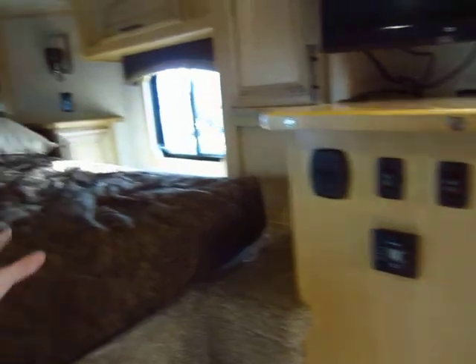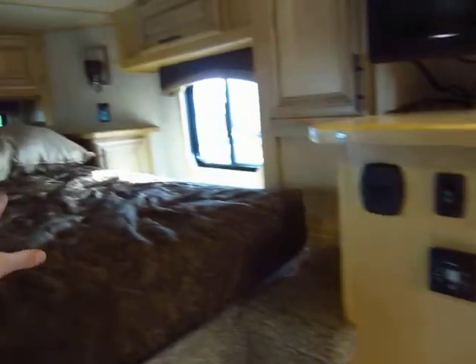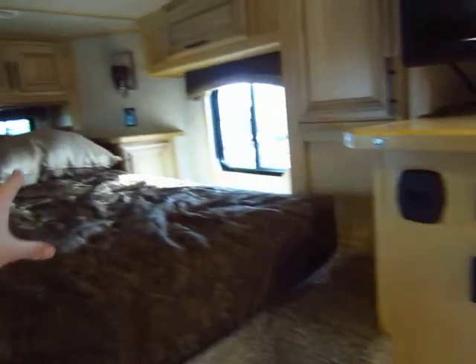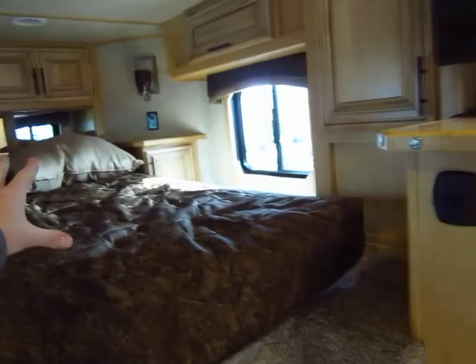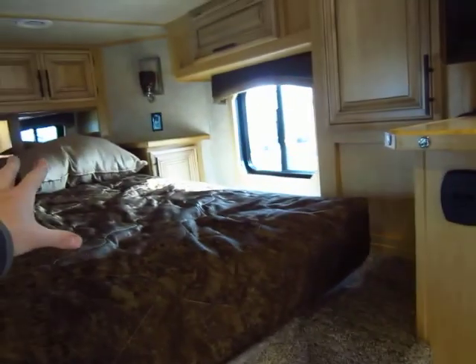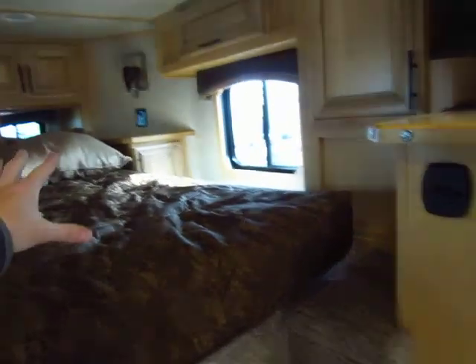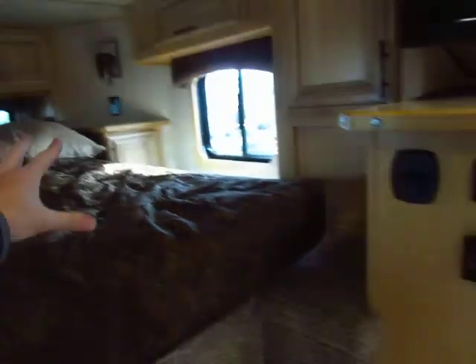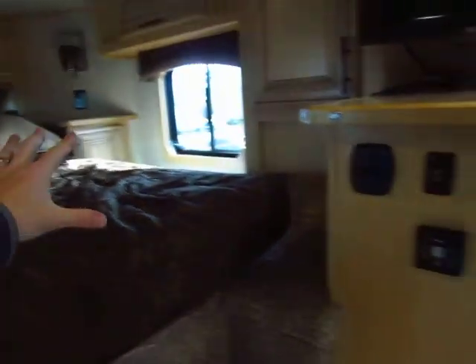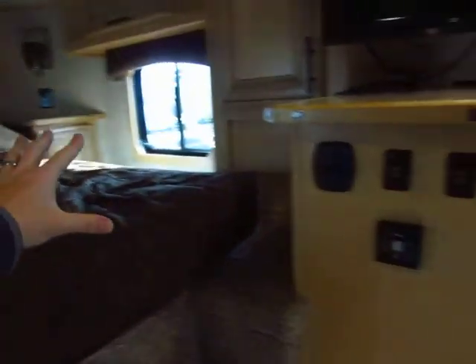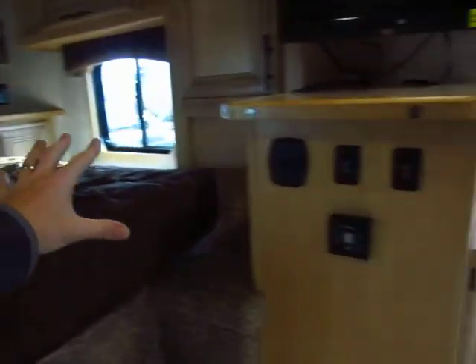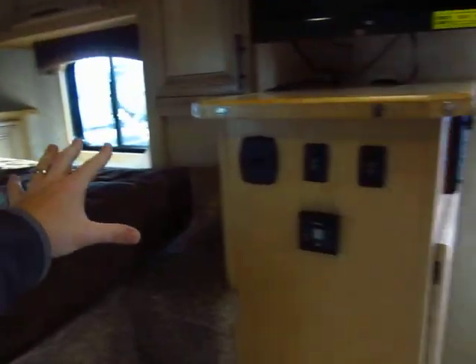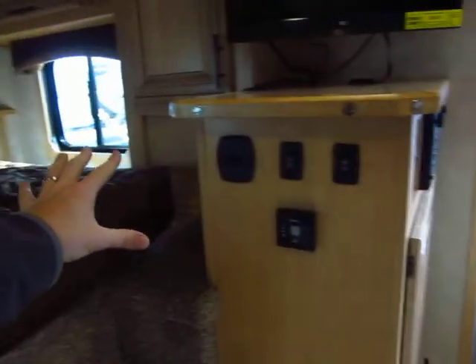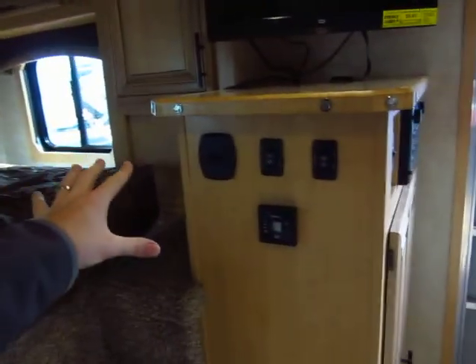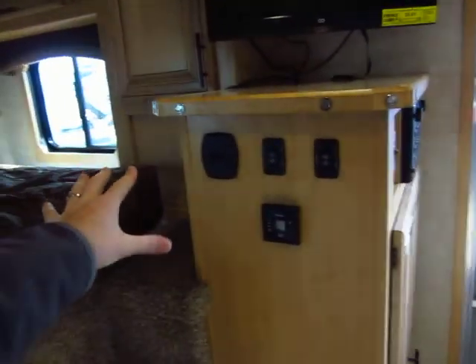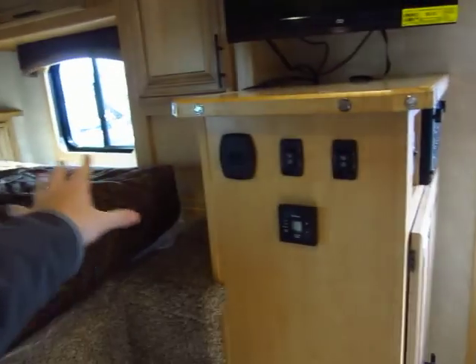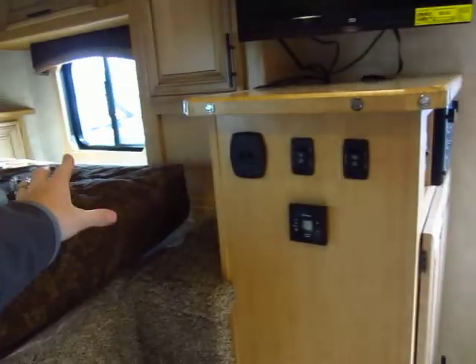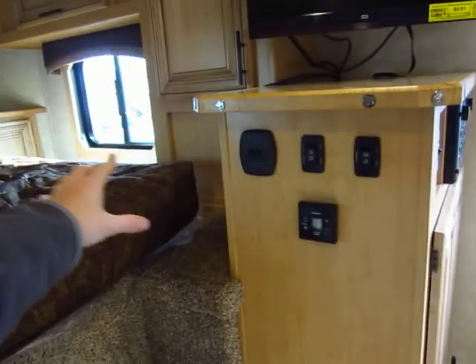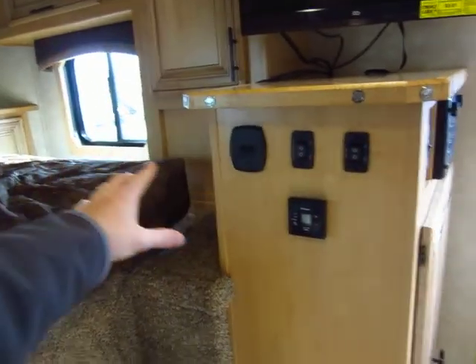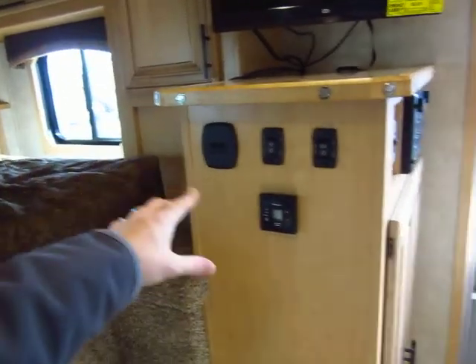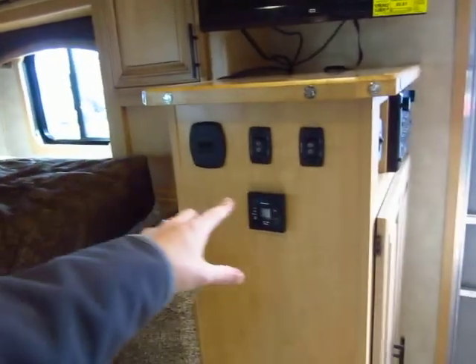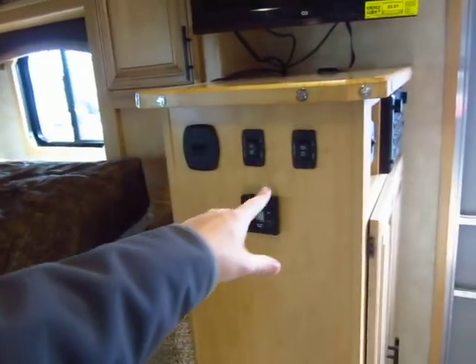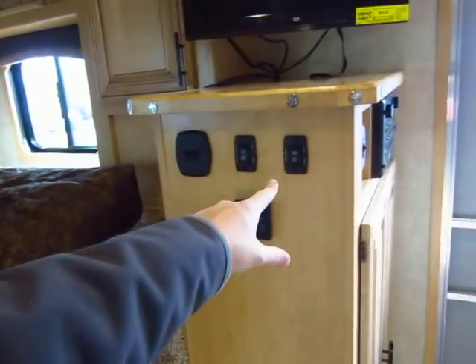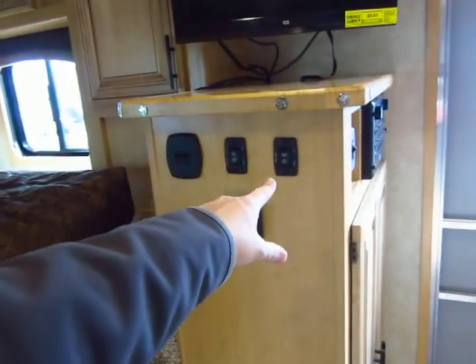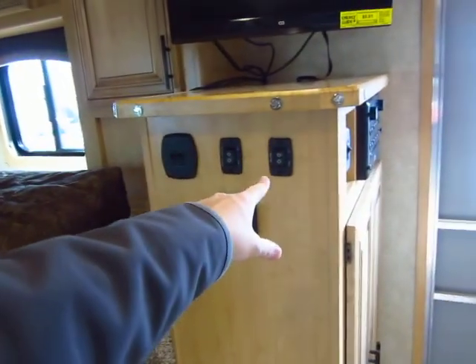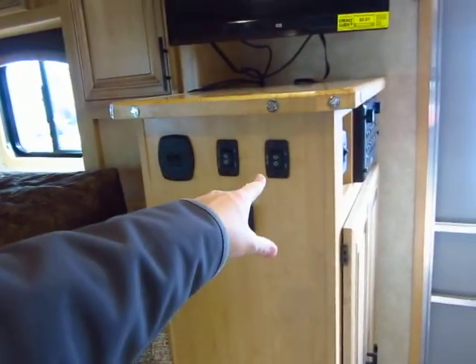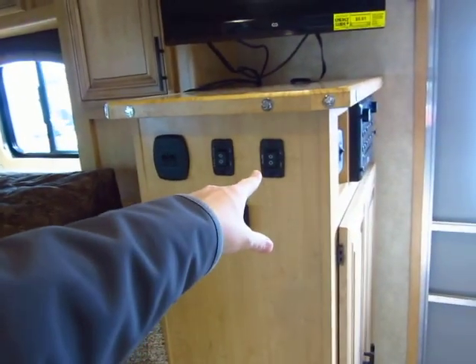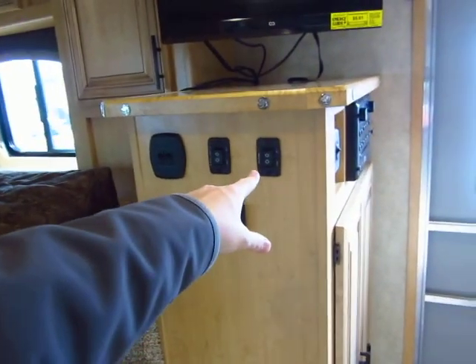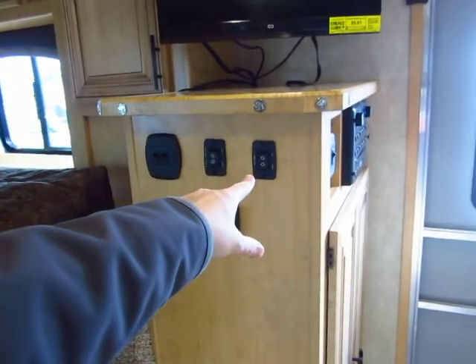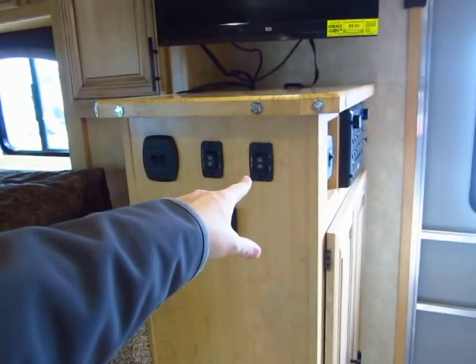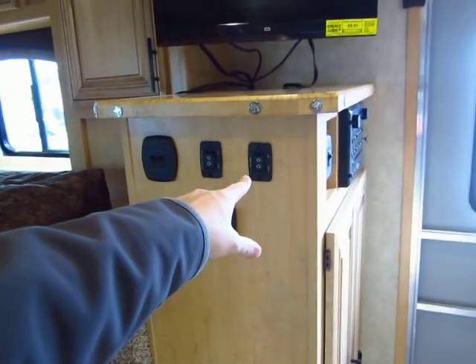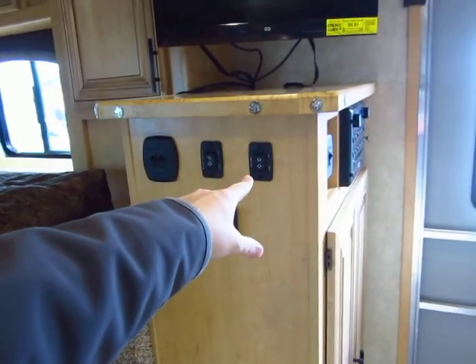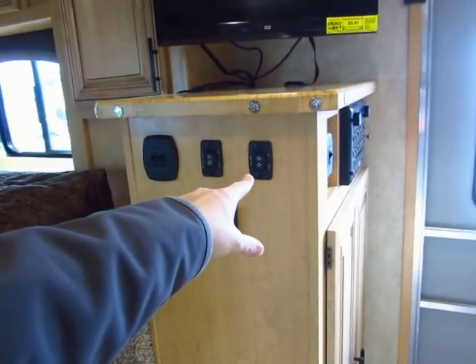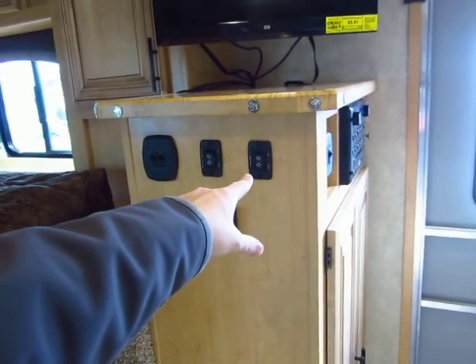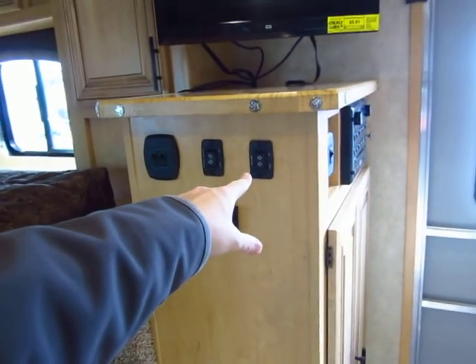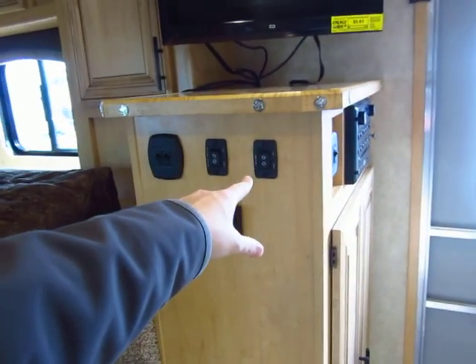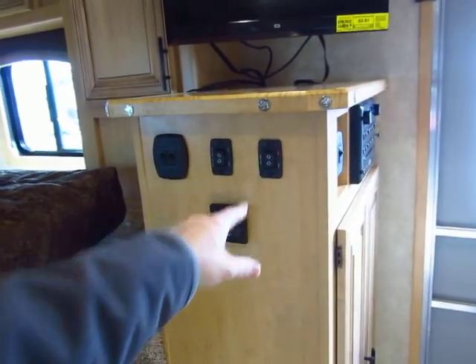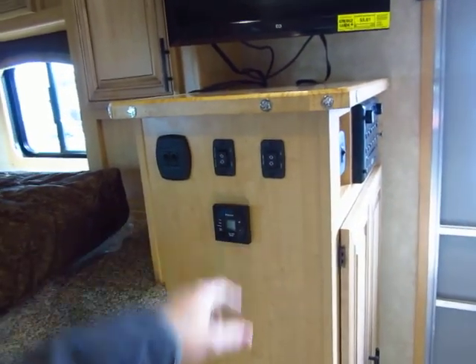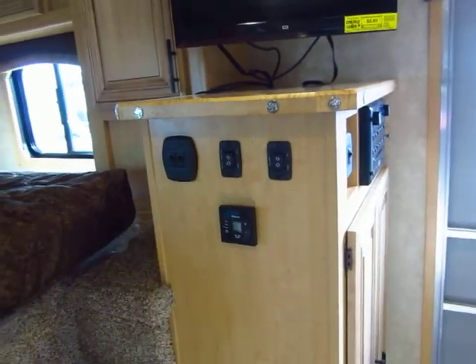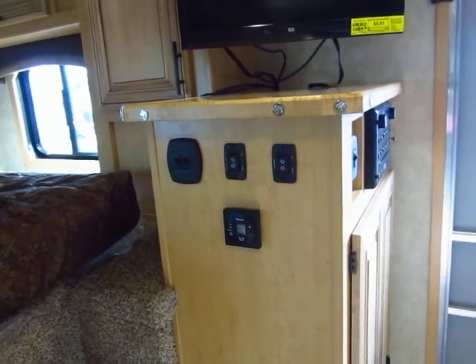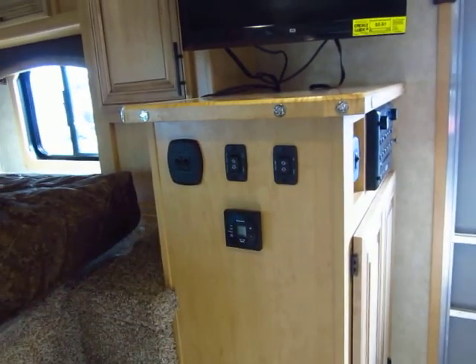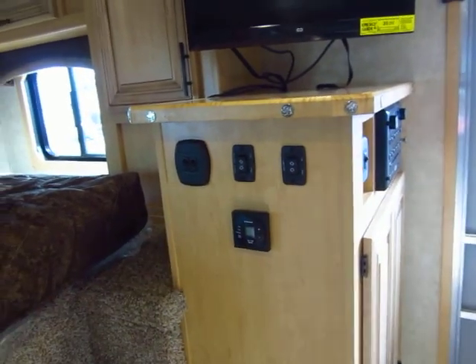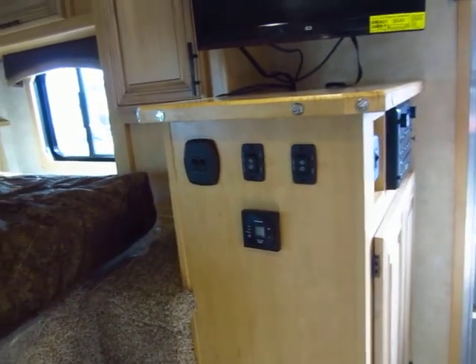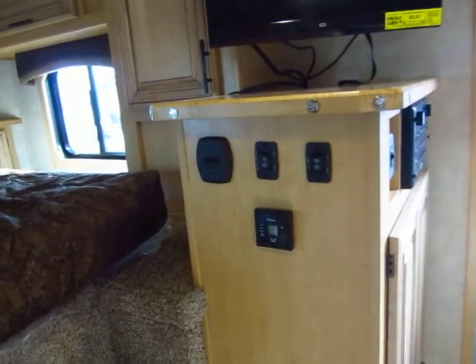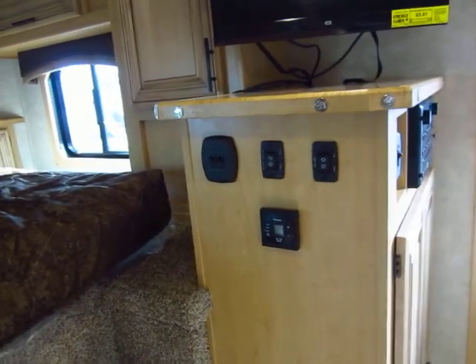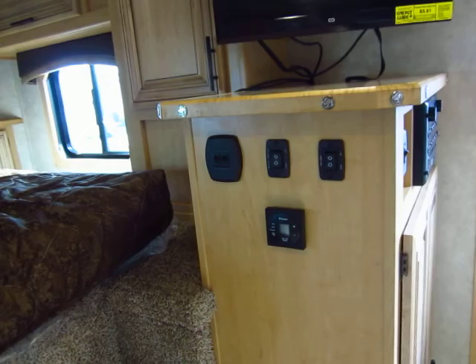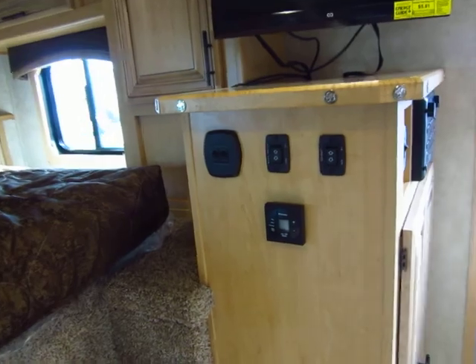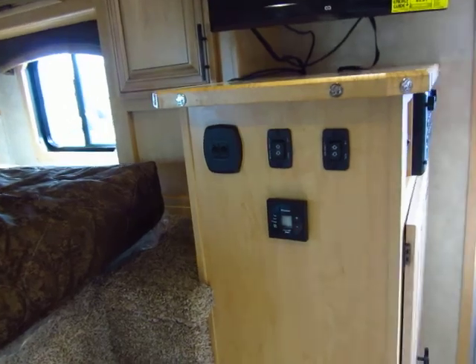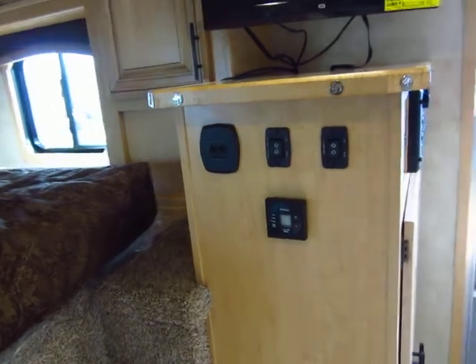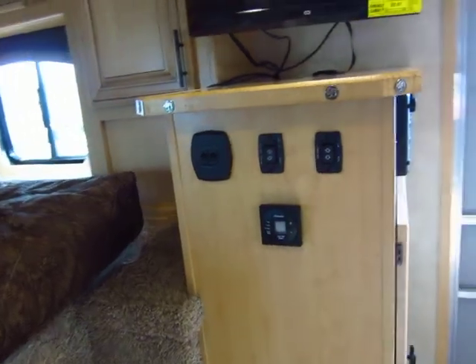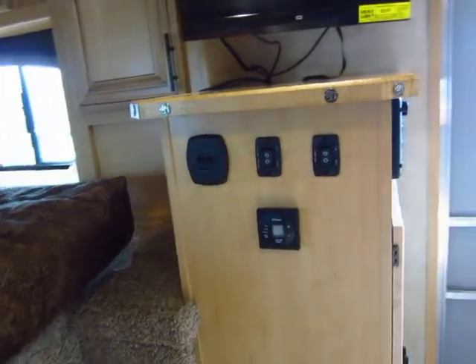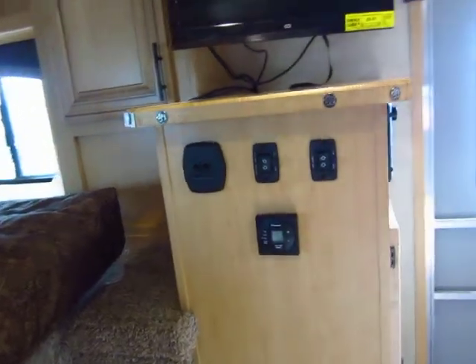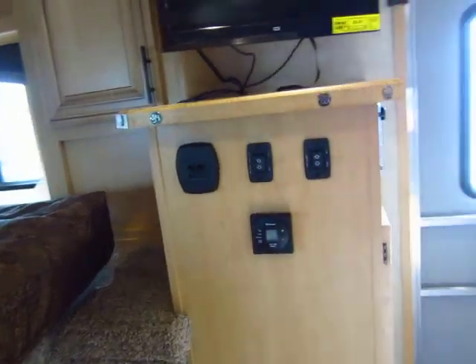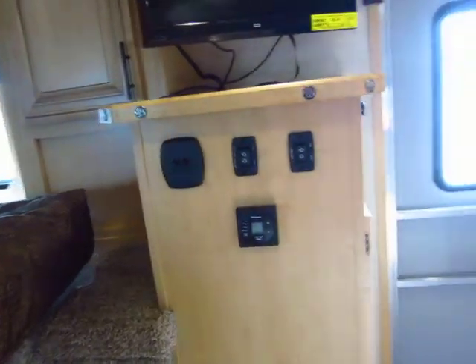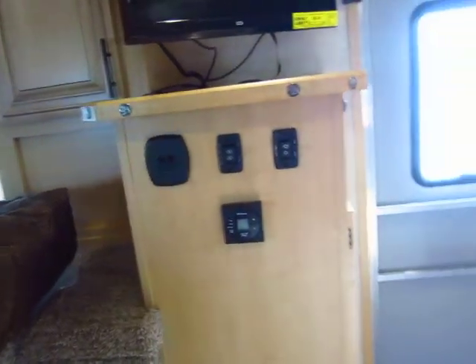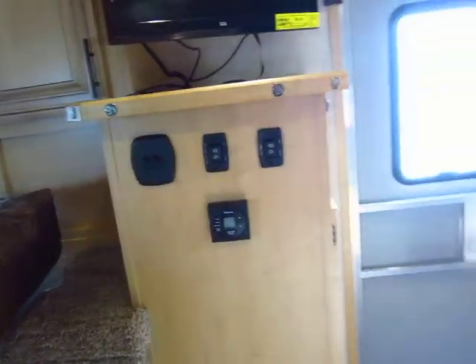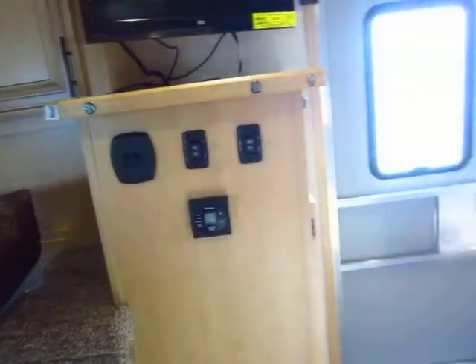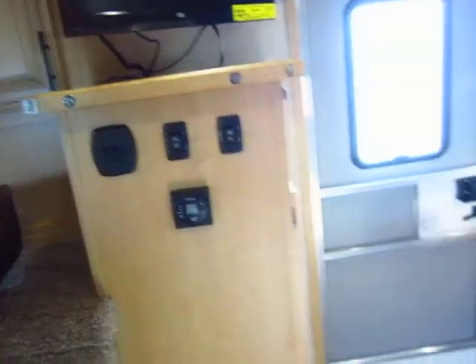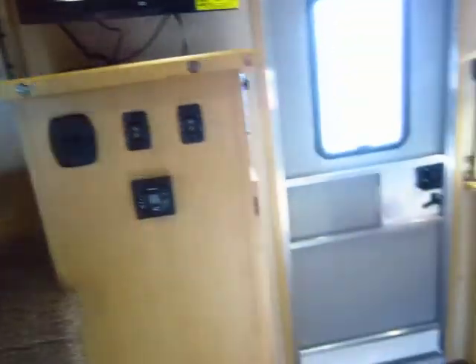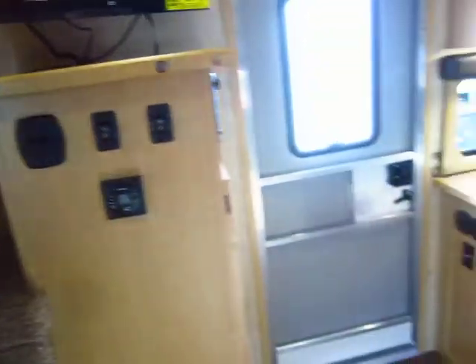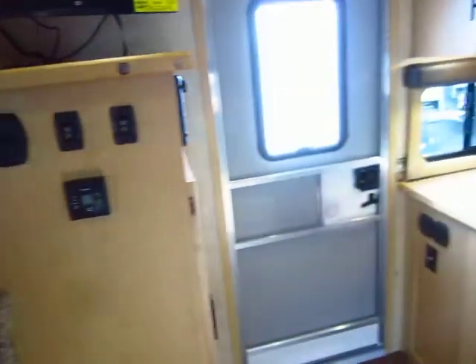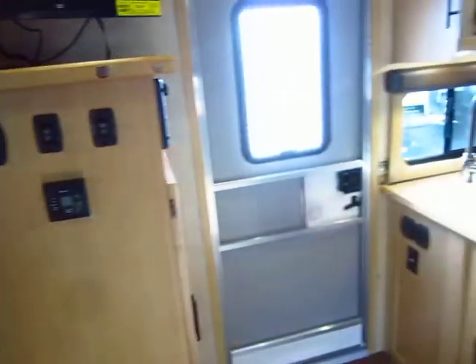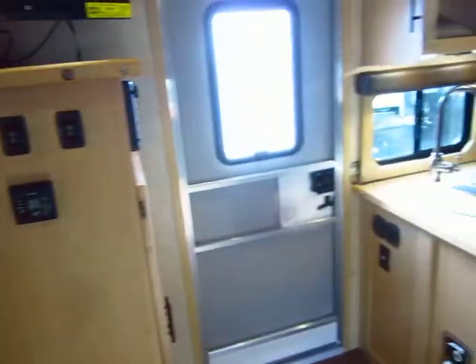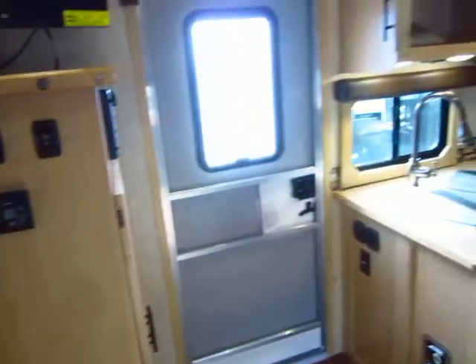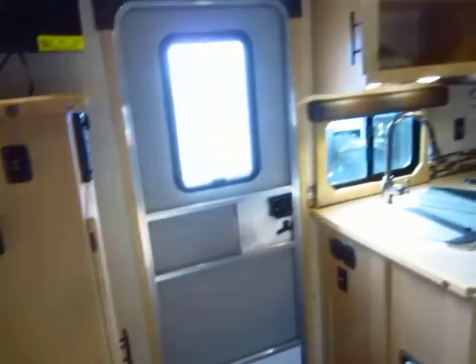You can climb down out of your bunk — you don't even have to totally climb down. You can reach over and close the awning and go back to bed. You don't even really have to fully get out of bed.